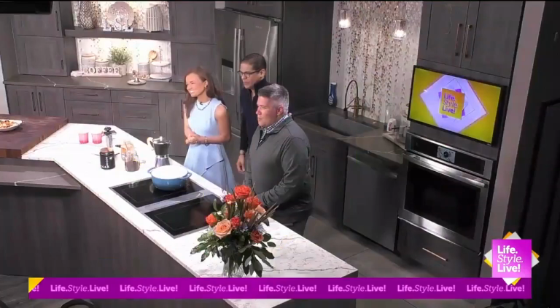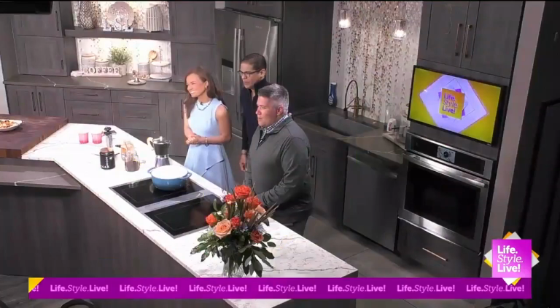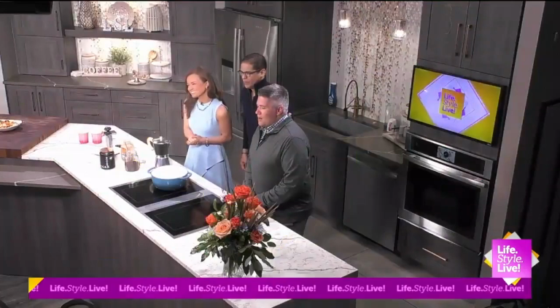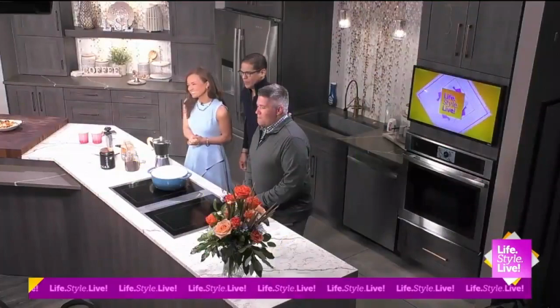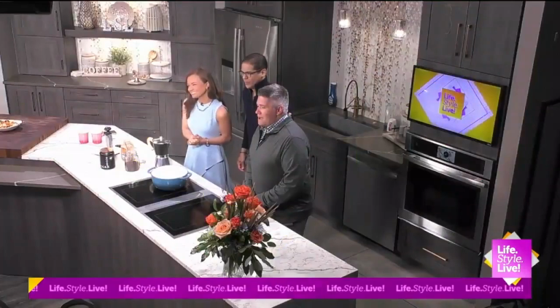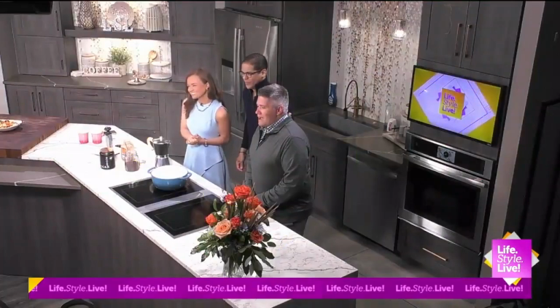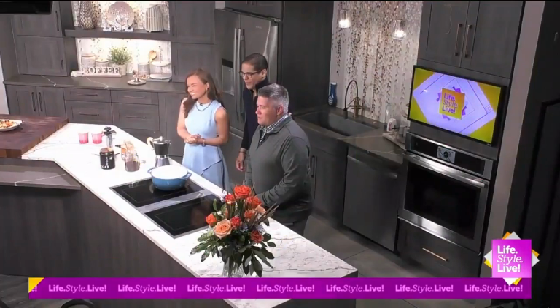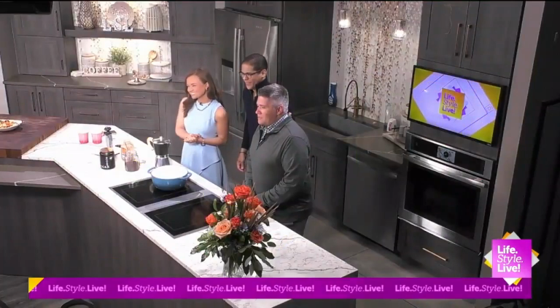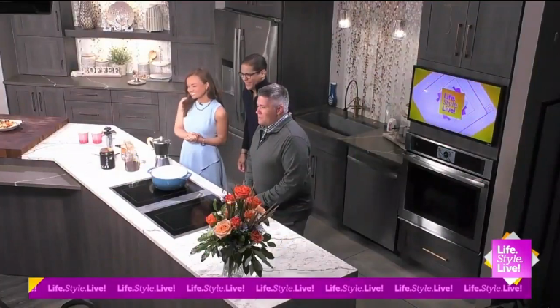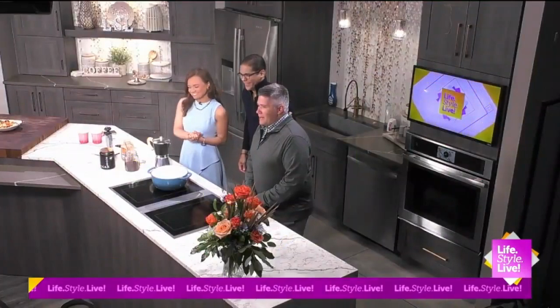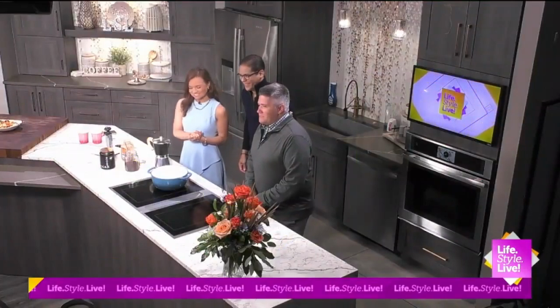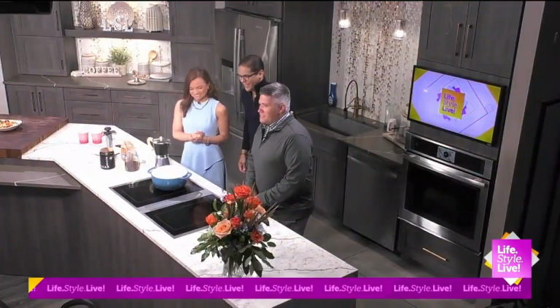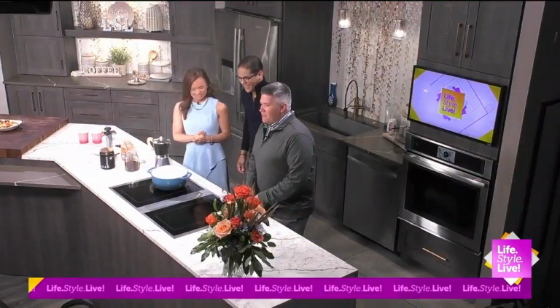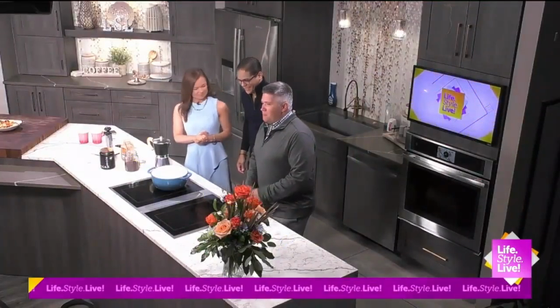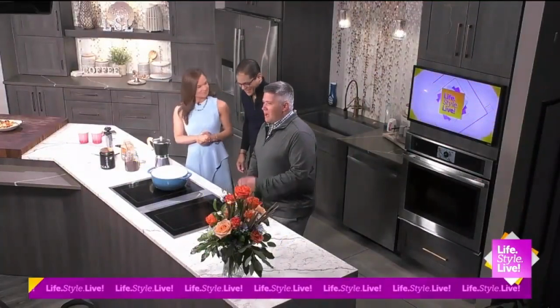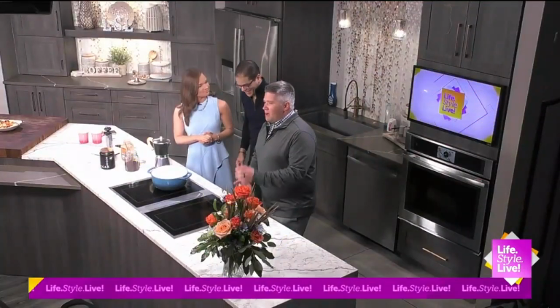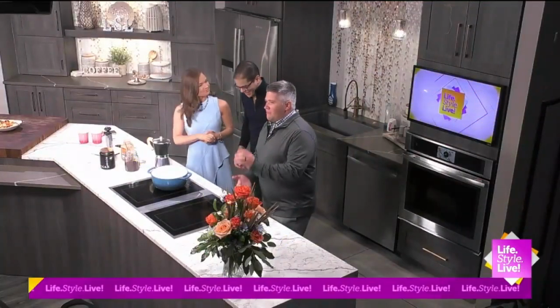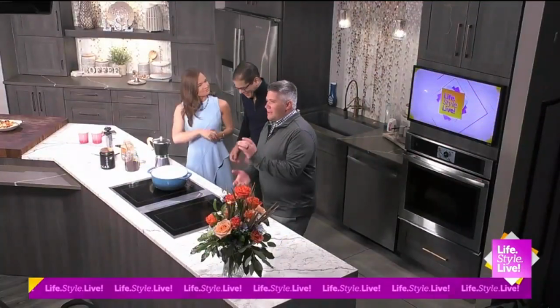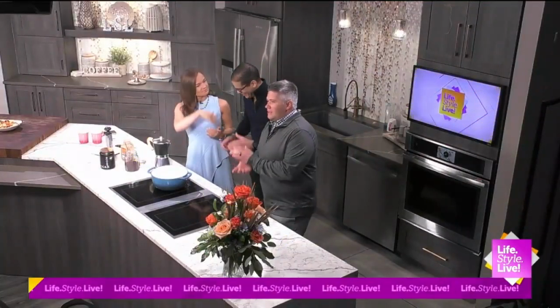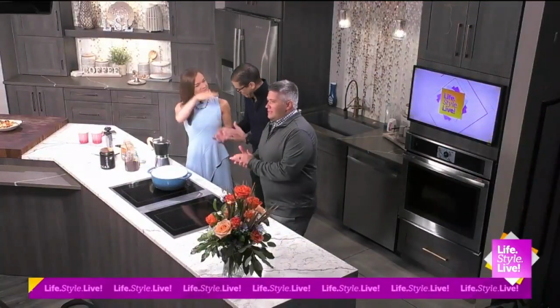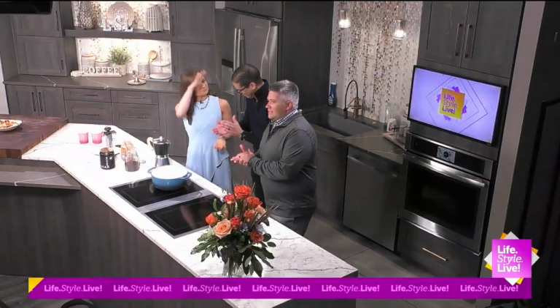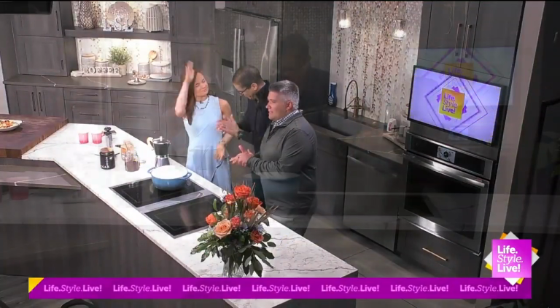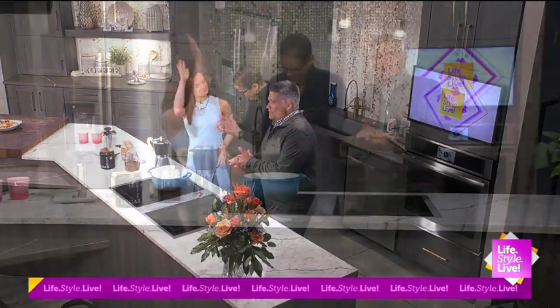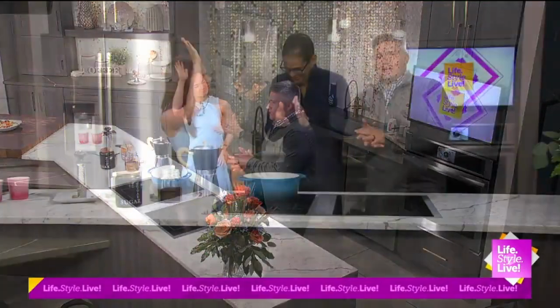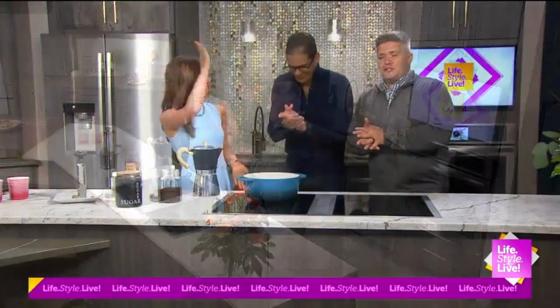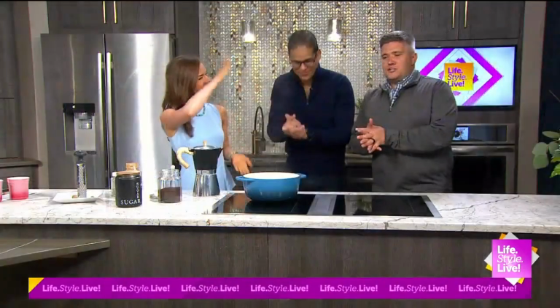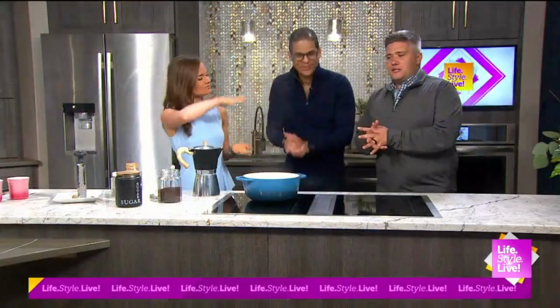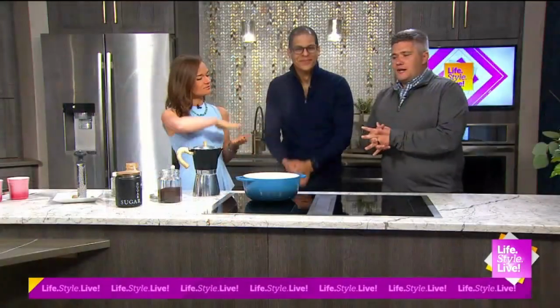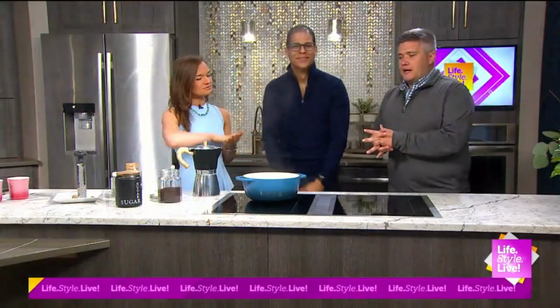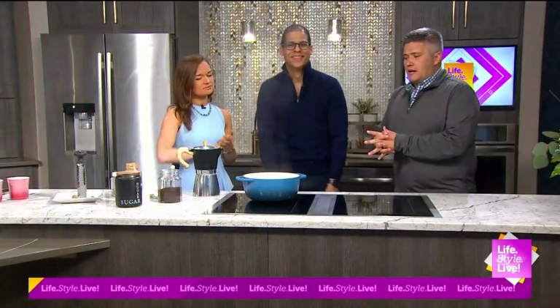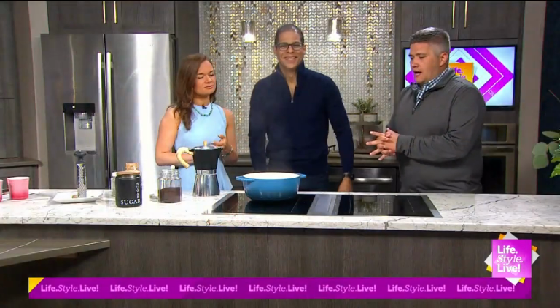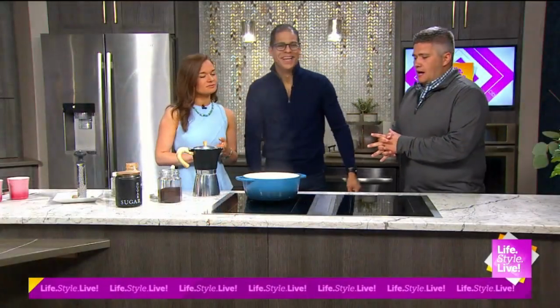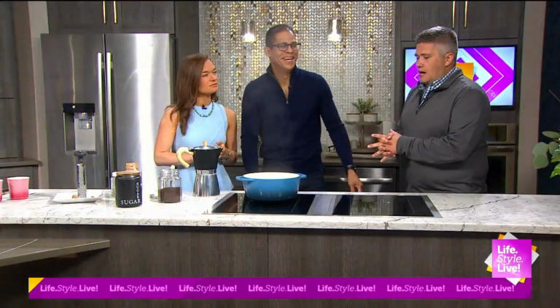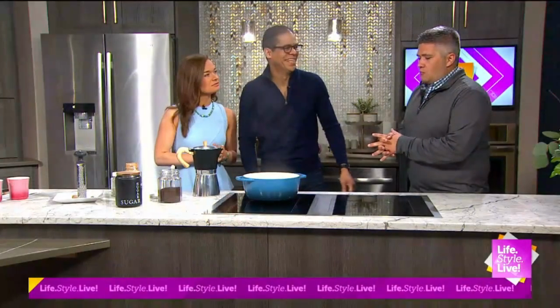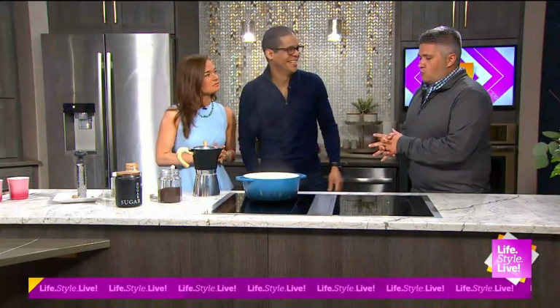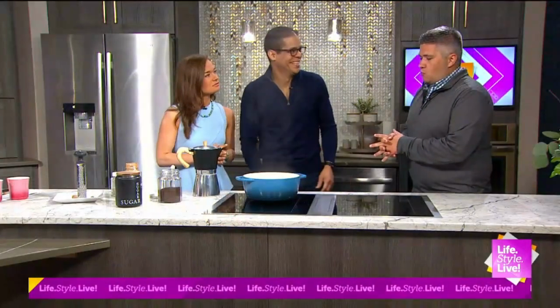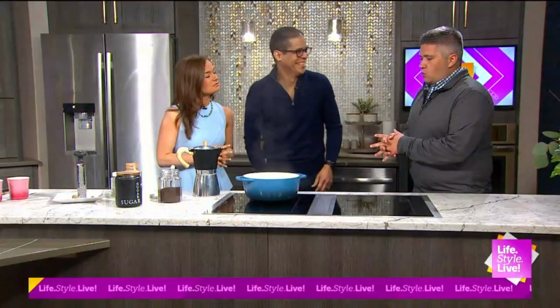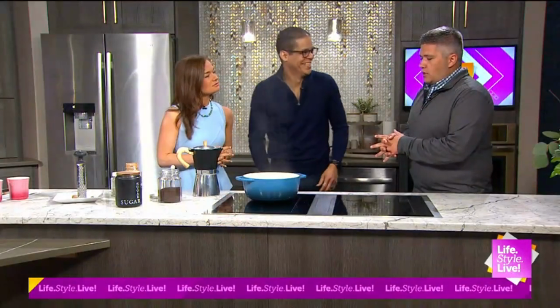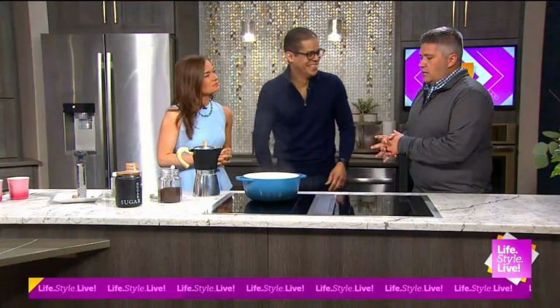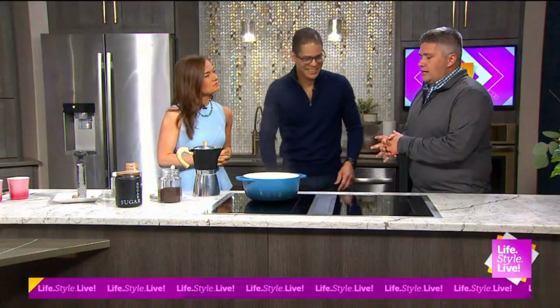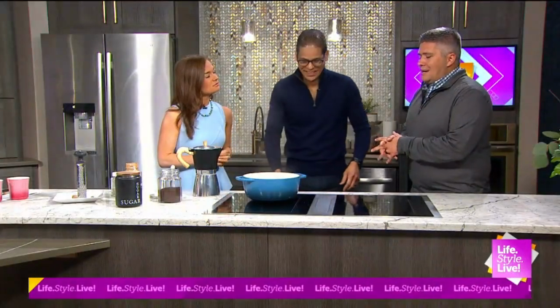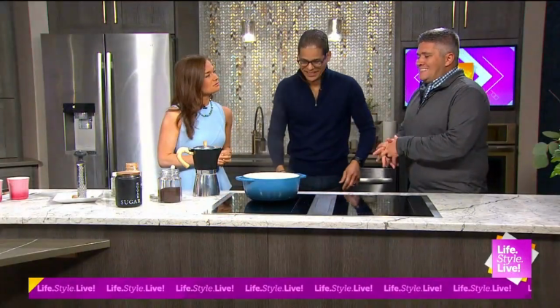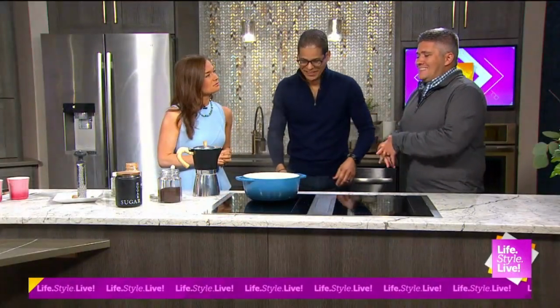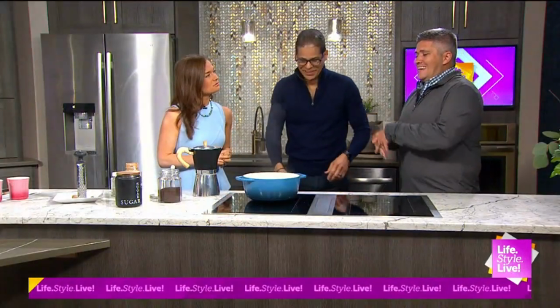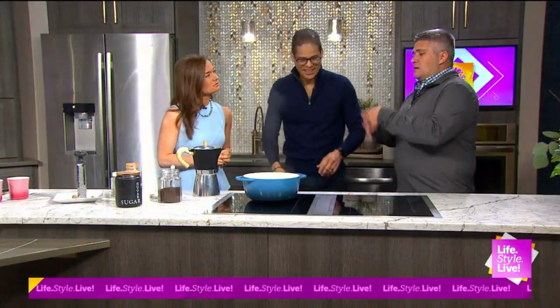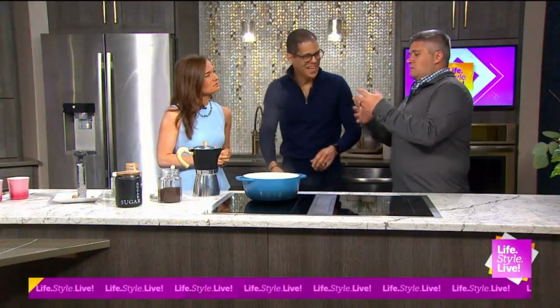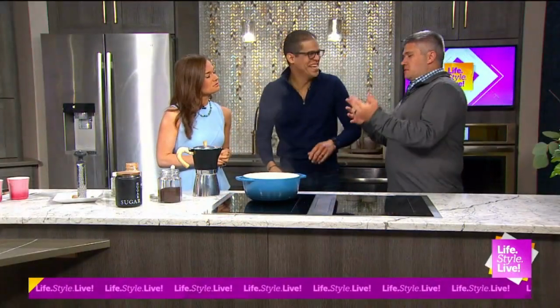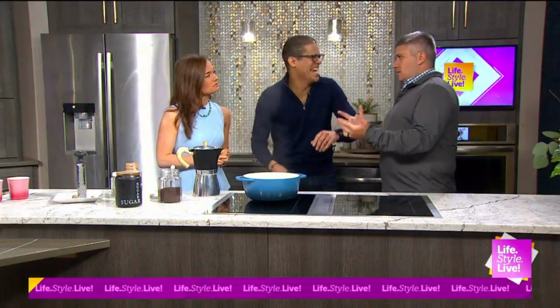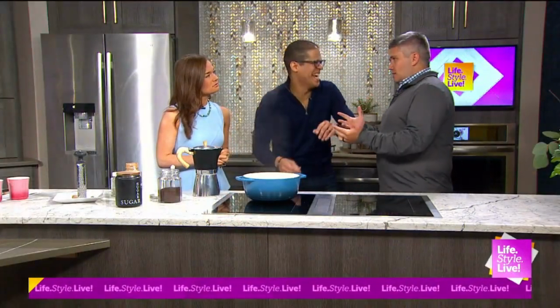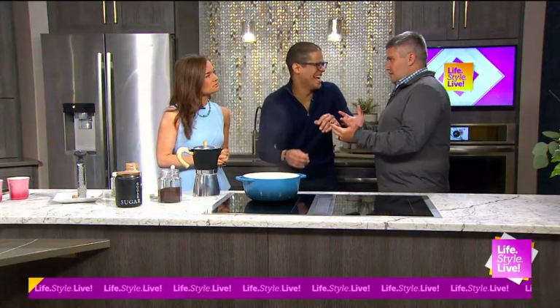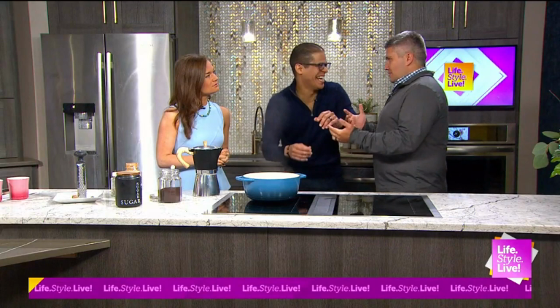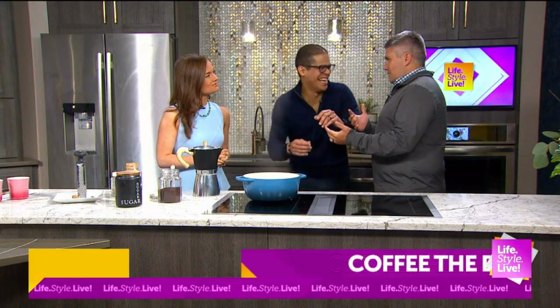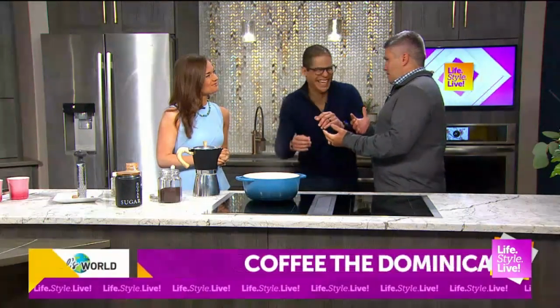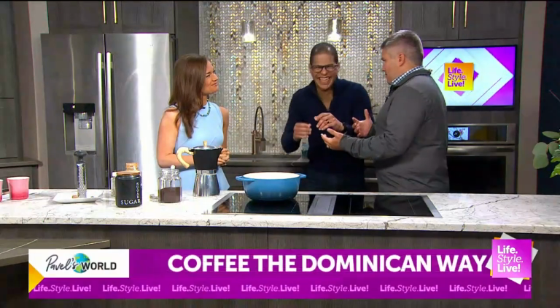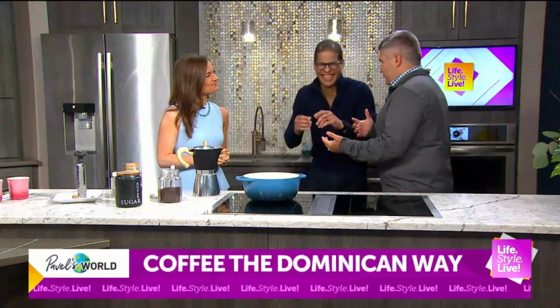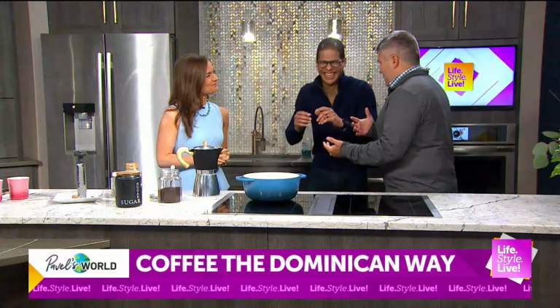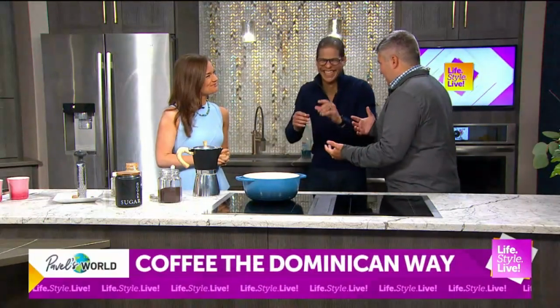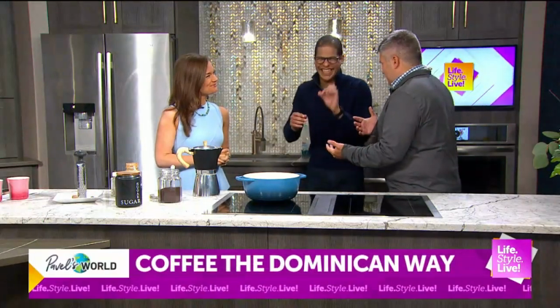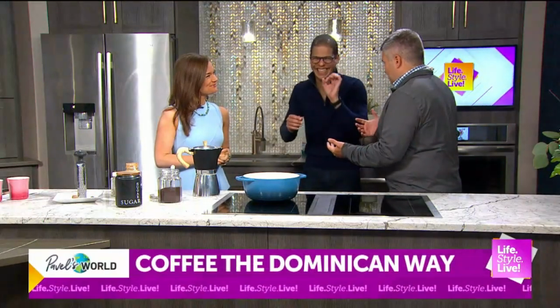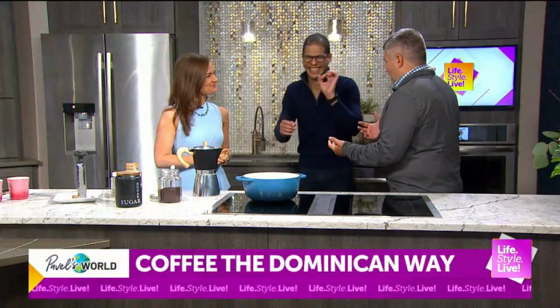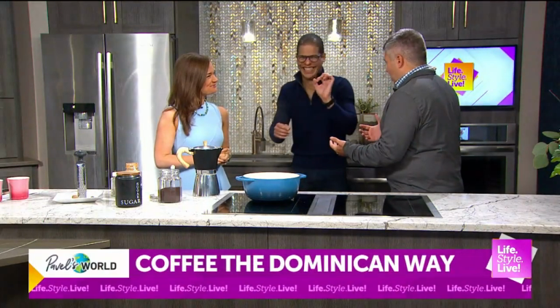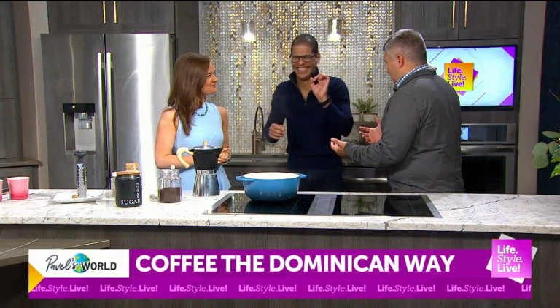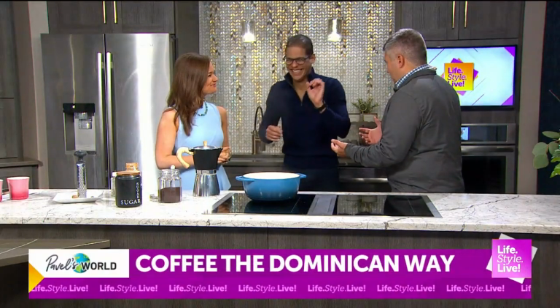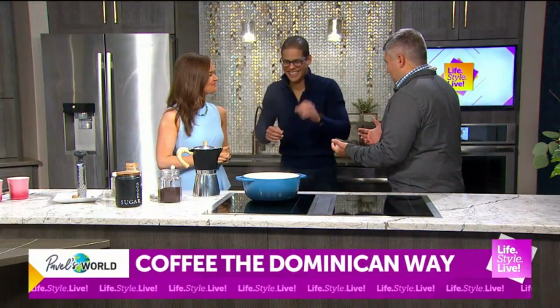We are back with the man himself, Pavel, in the kitchen today. We're going to attempt to maybe make some coffee.